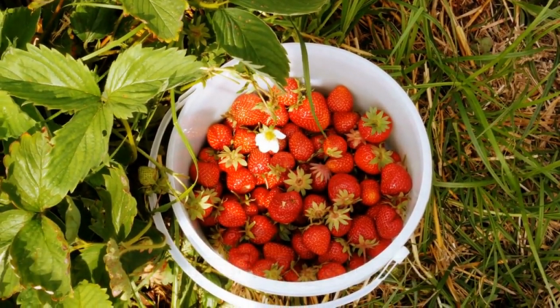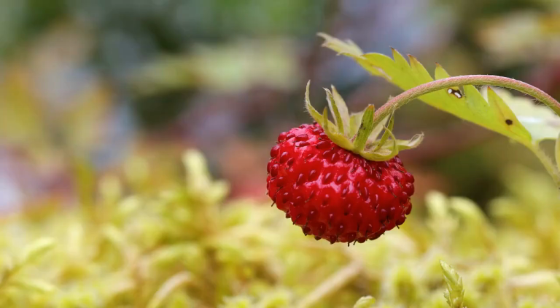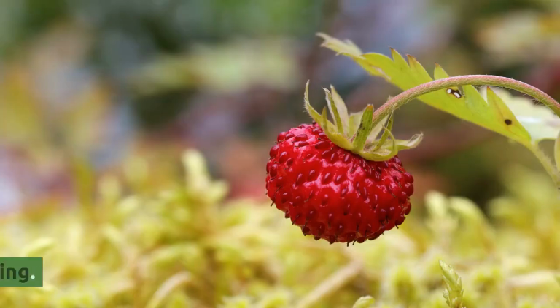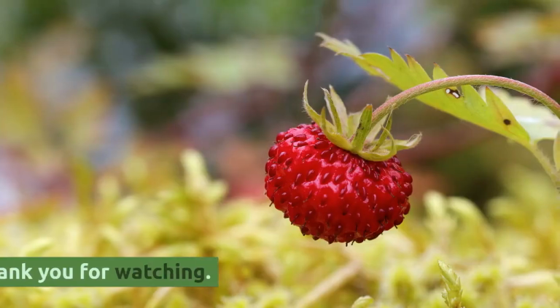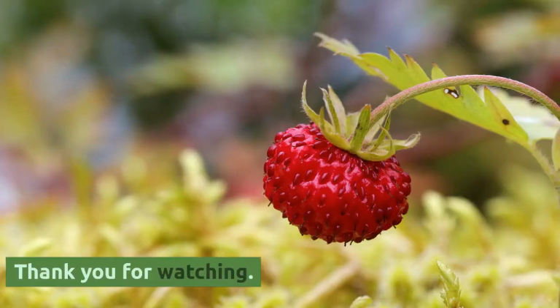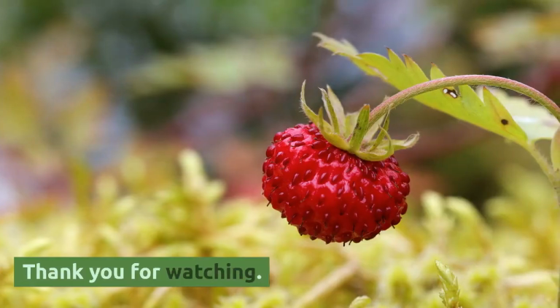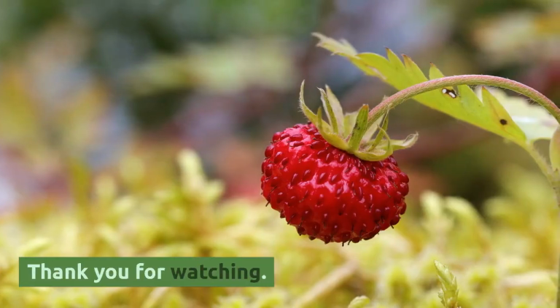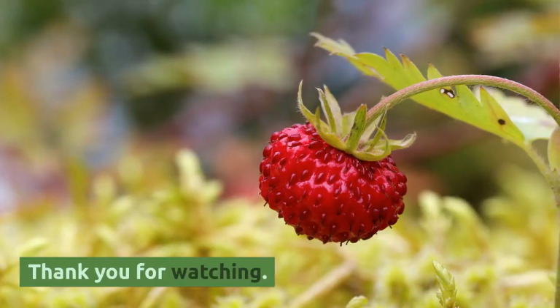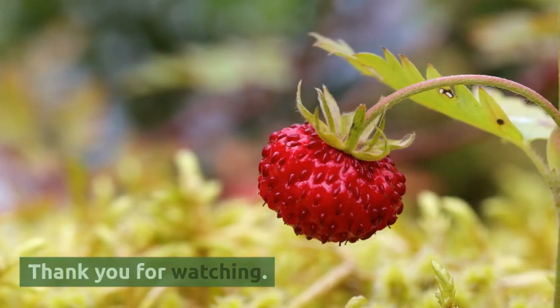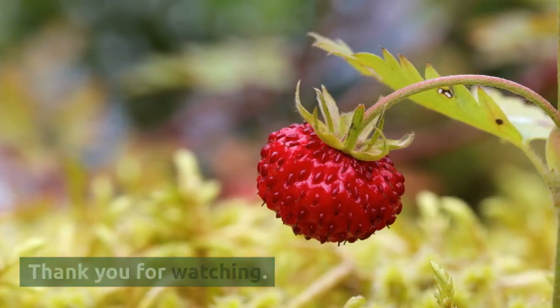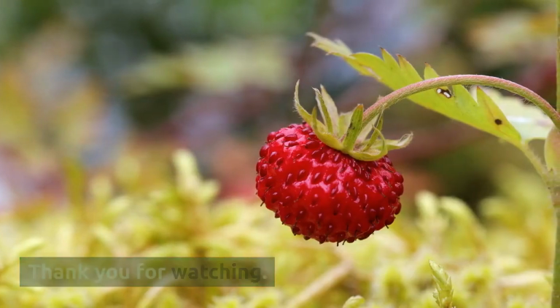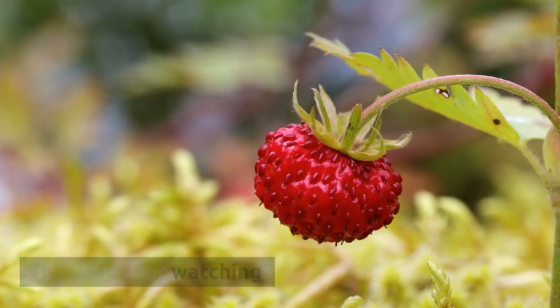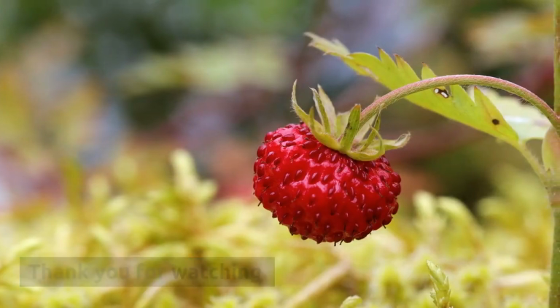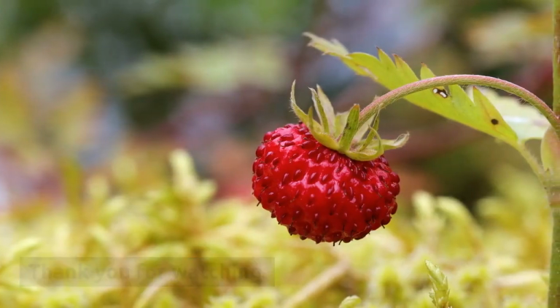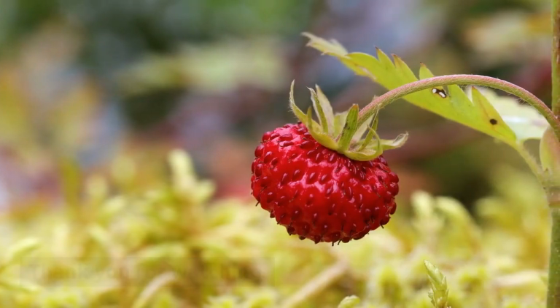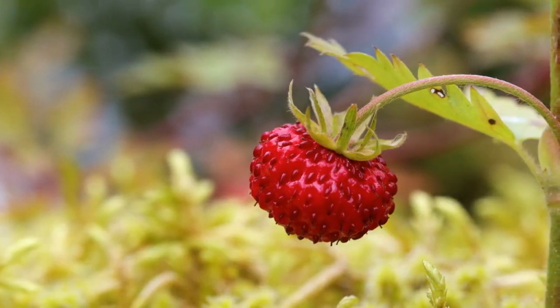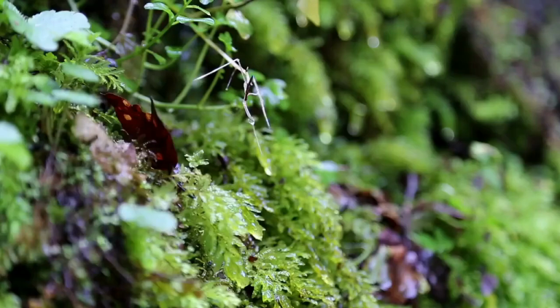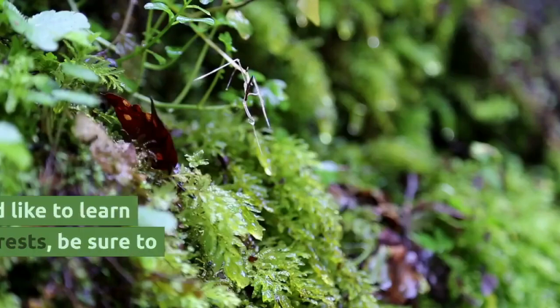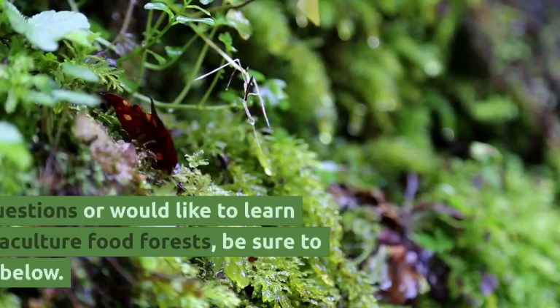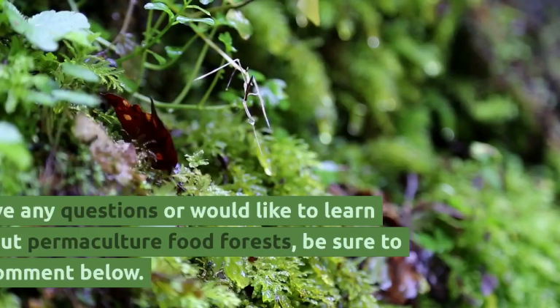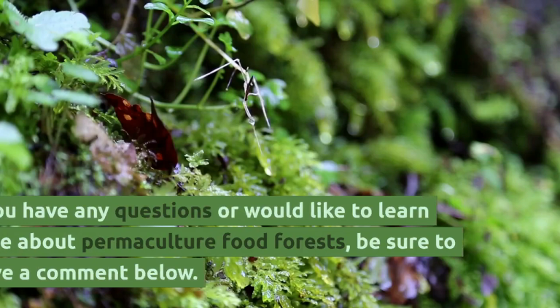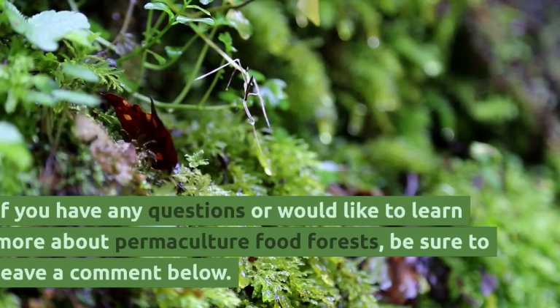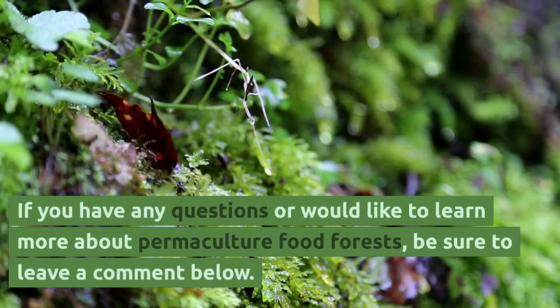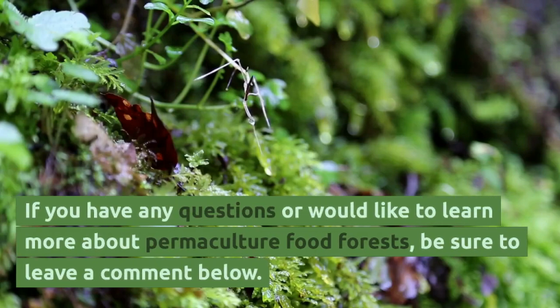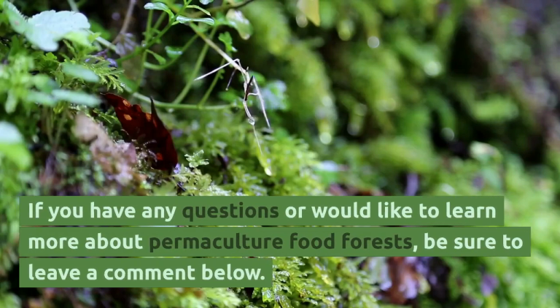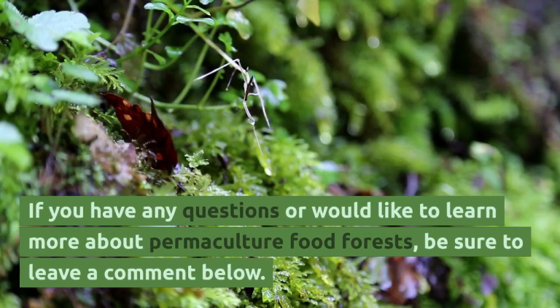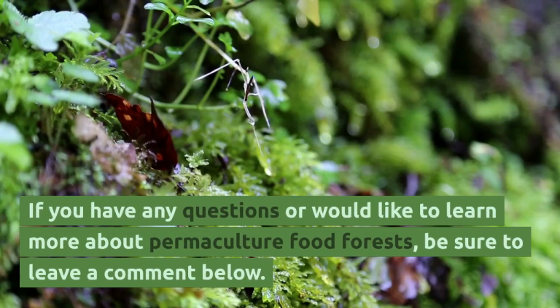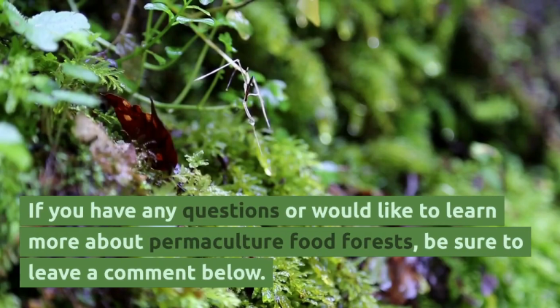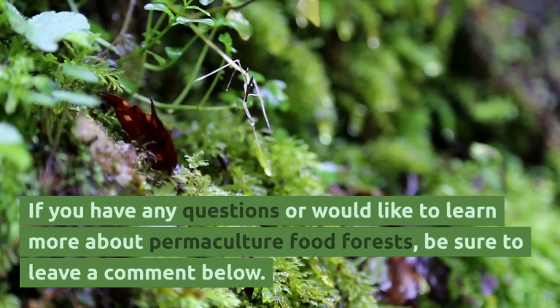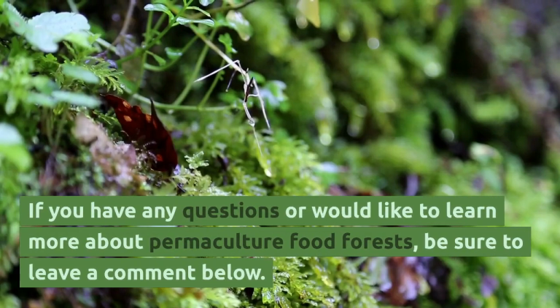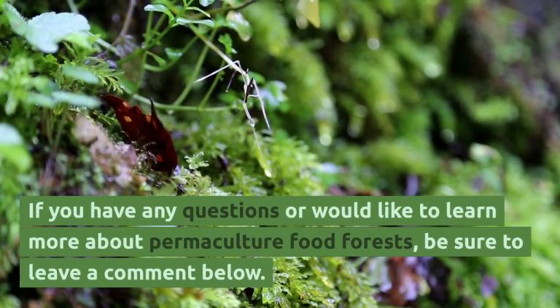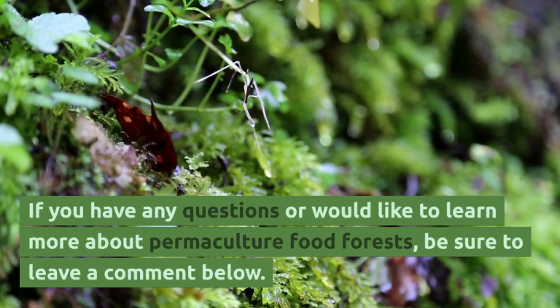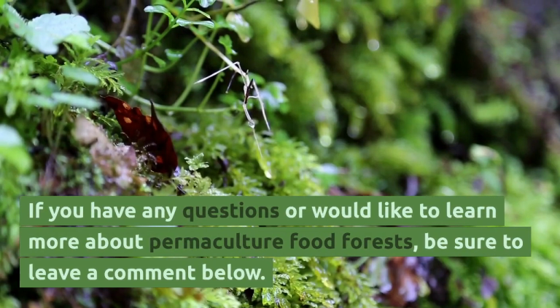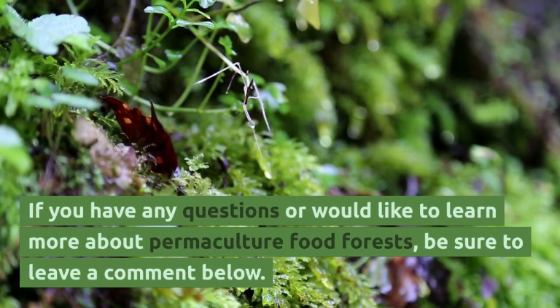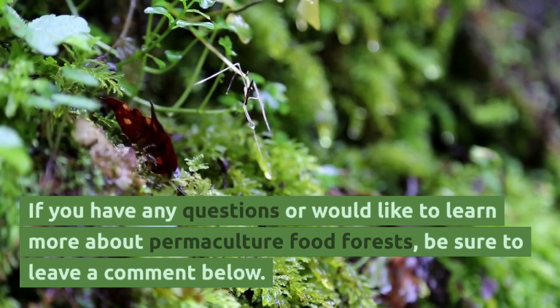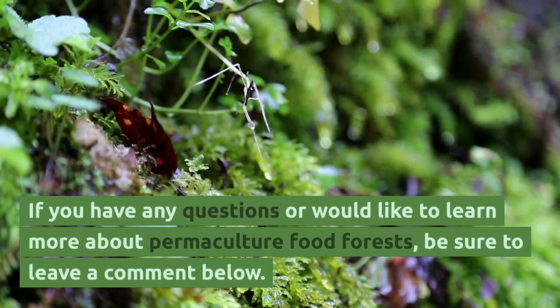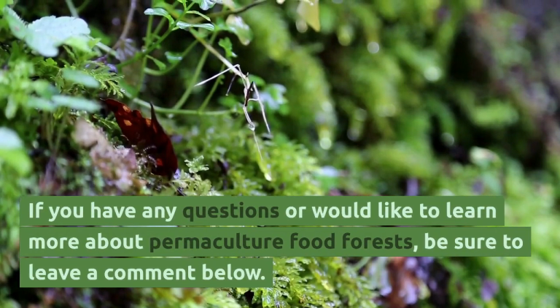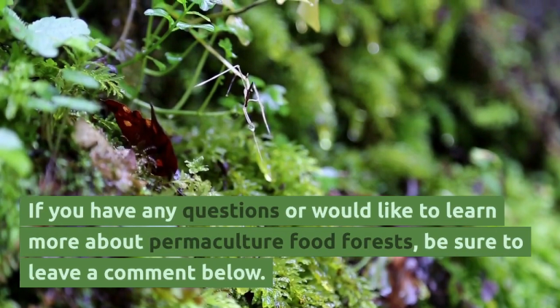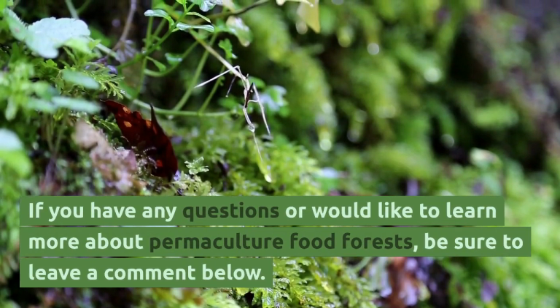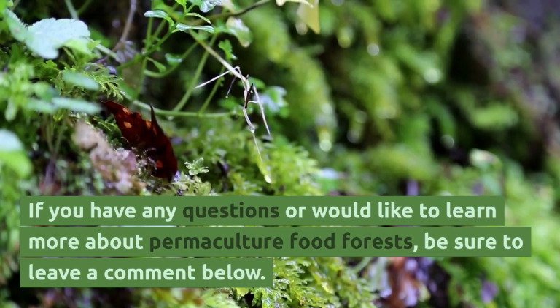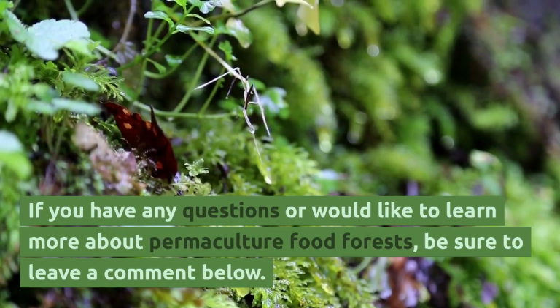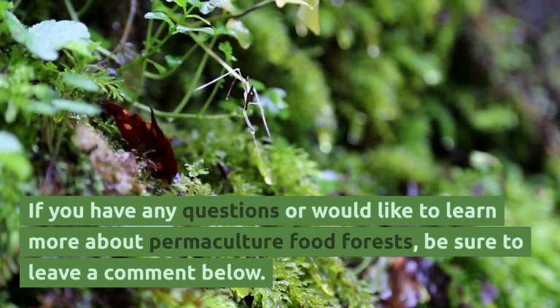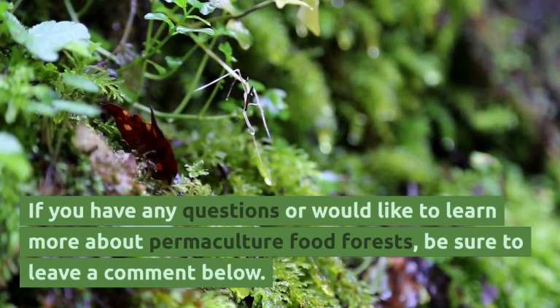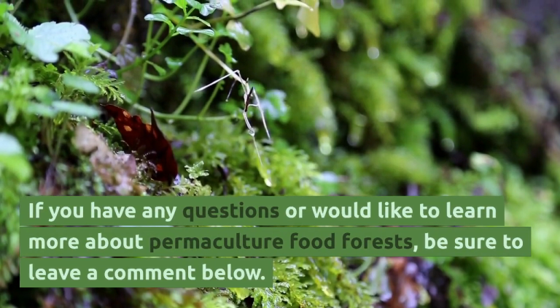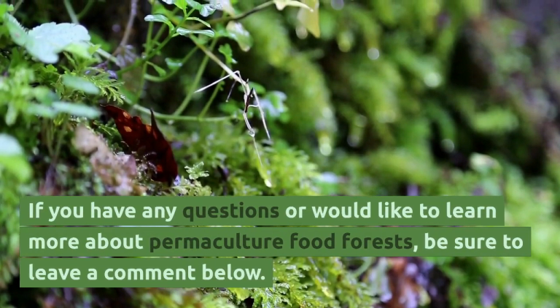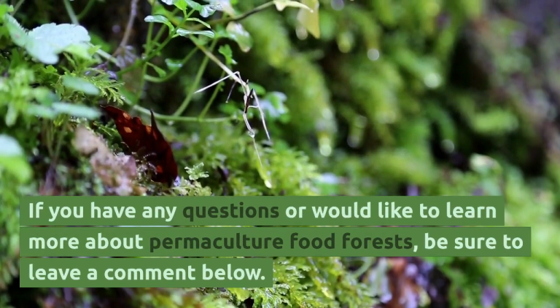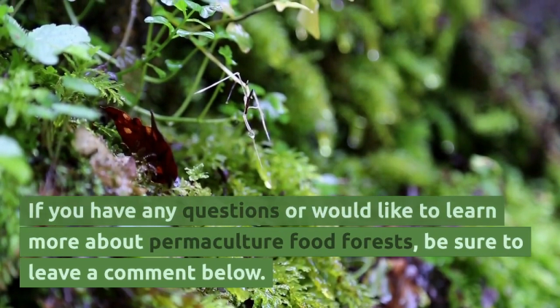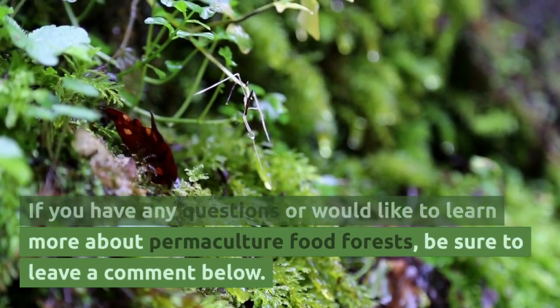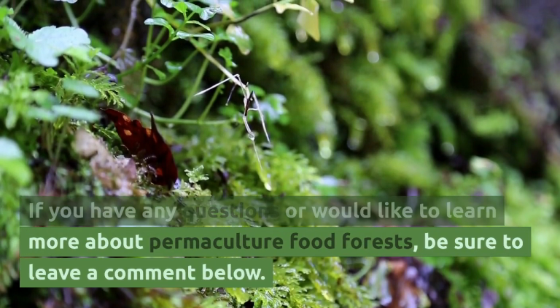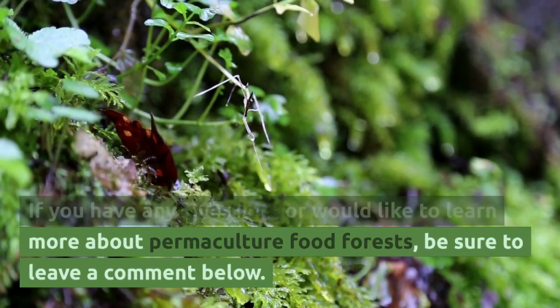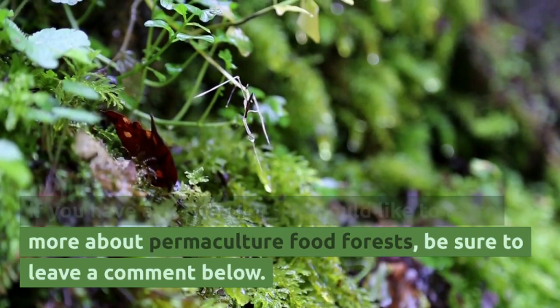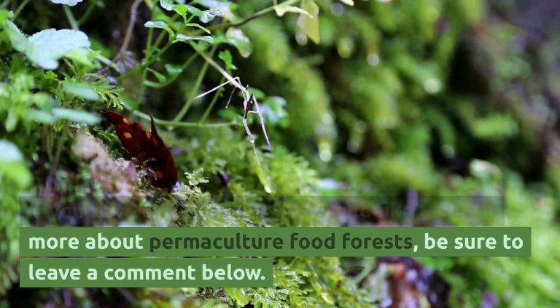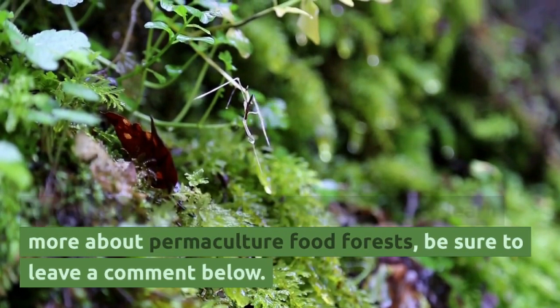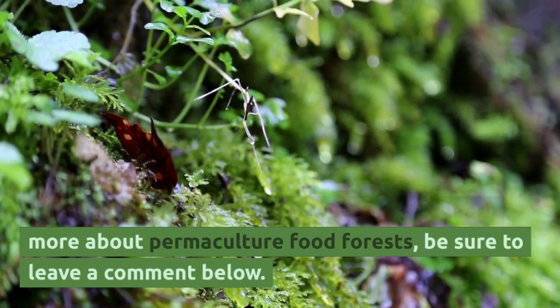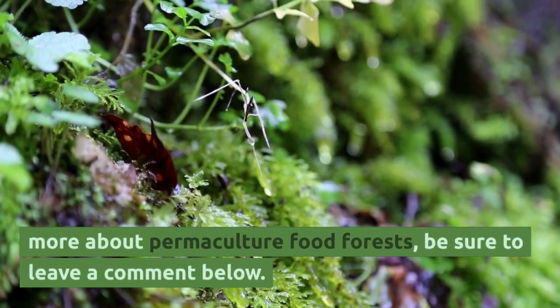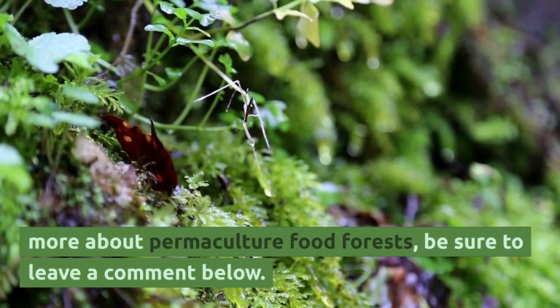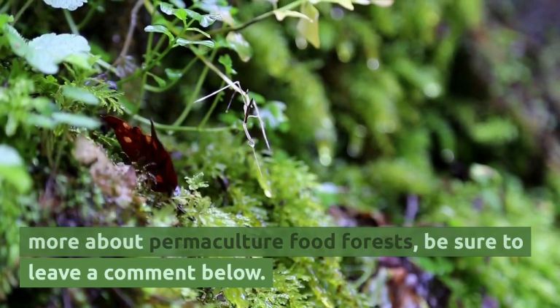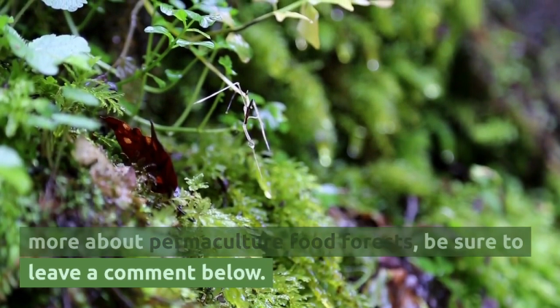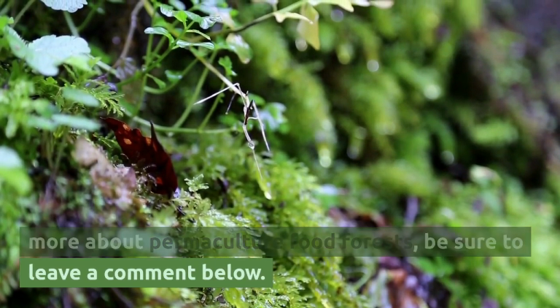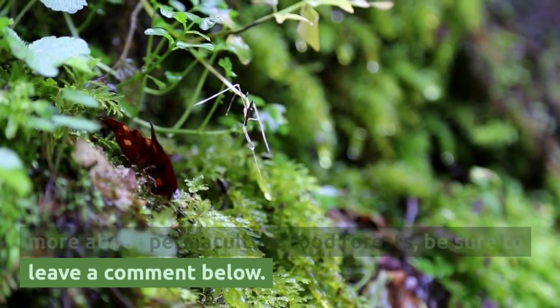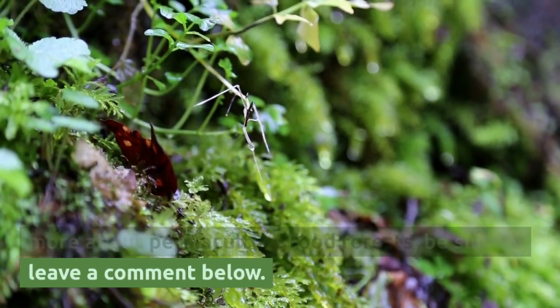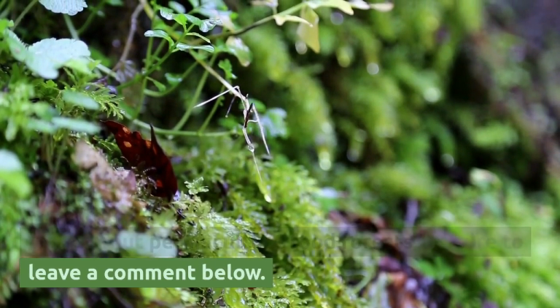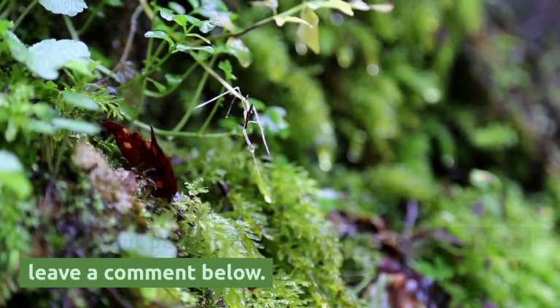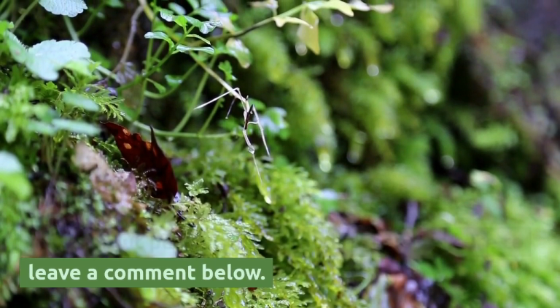Thank you for watching. If you have any questions or would like to learn more about permaculture food forests, be sure to leave a comment below.